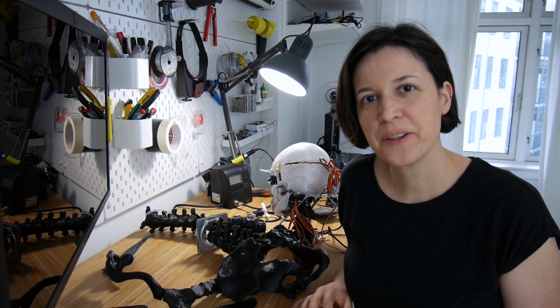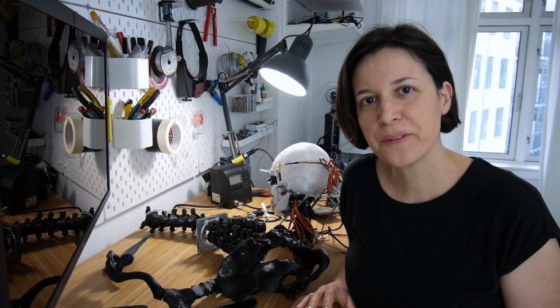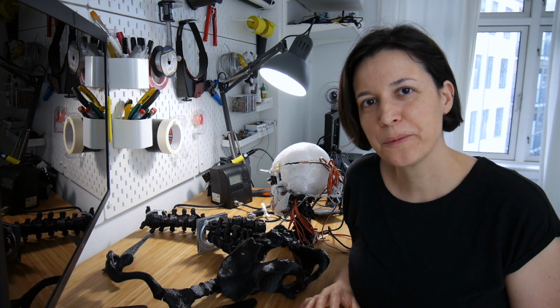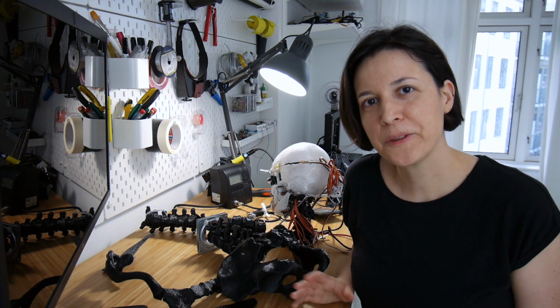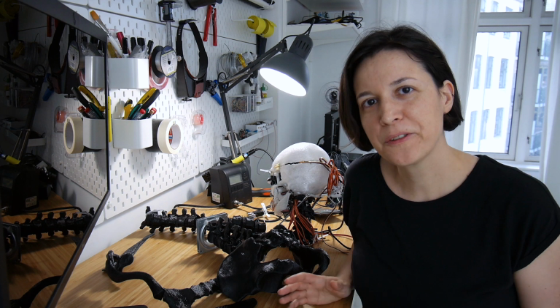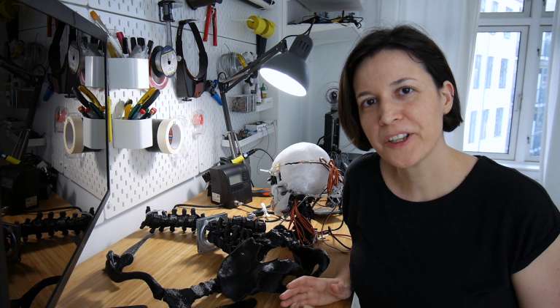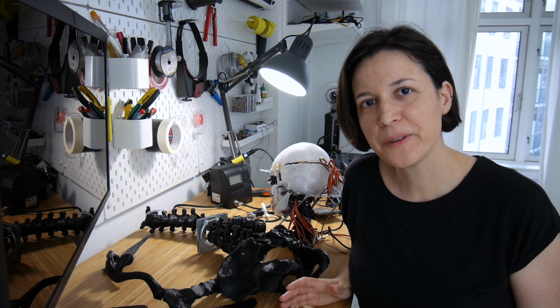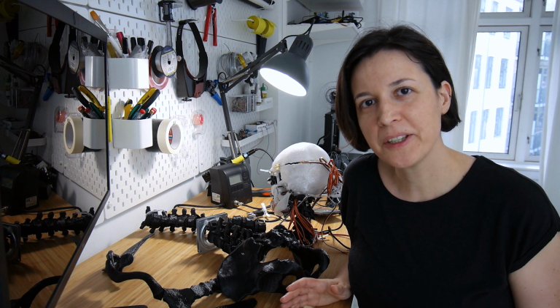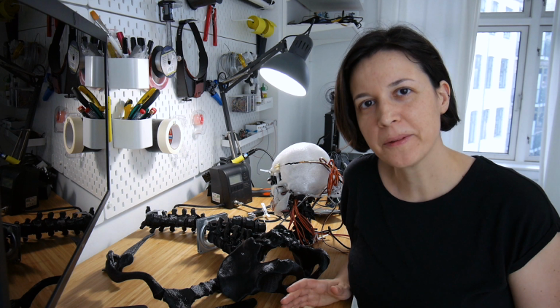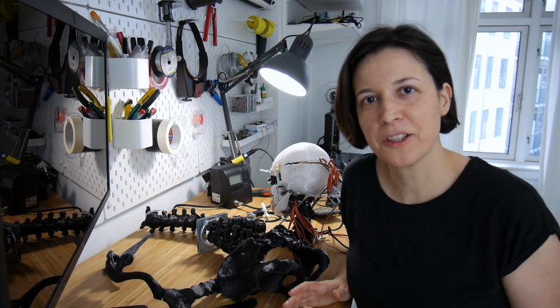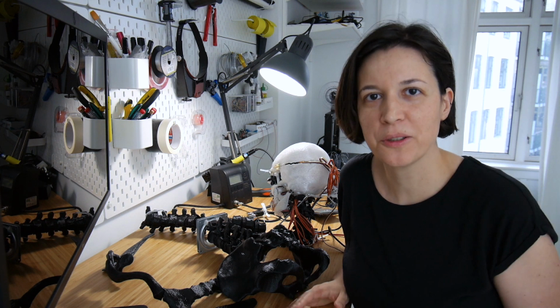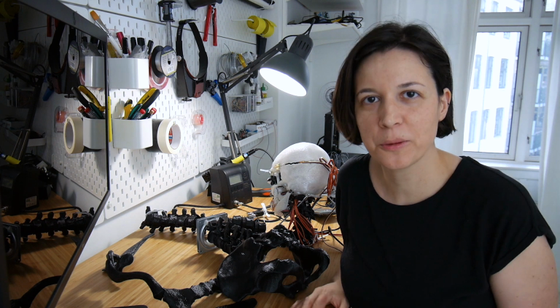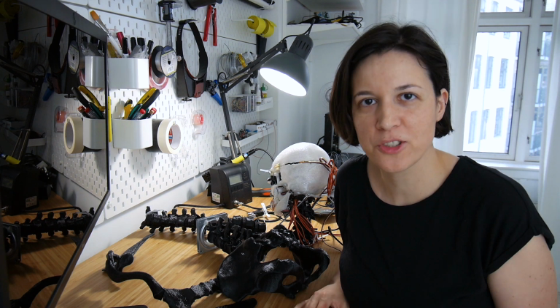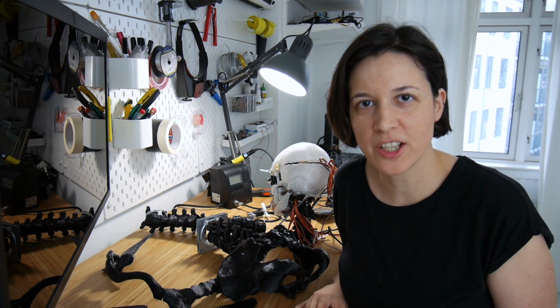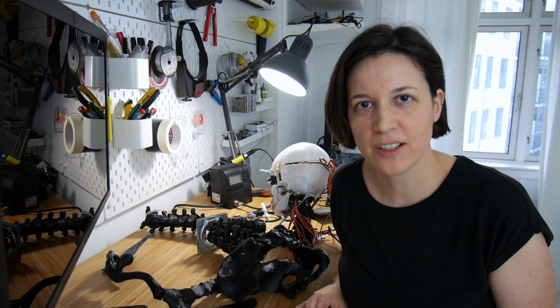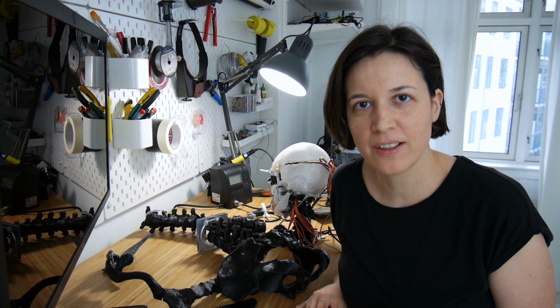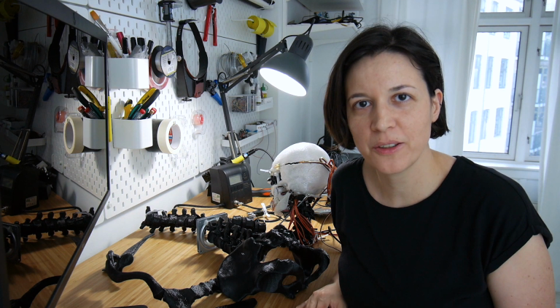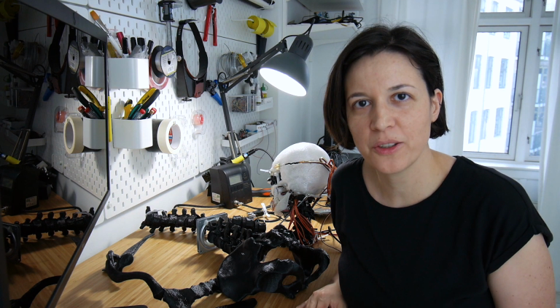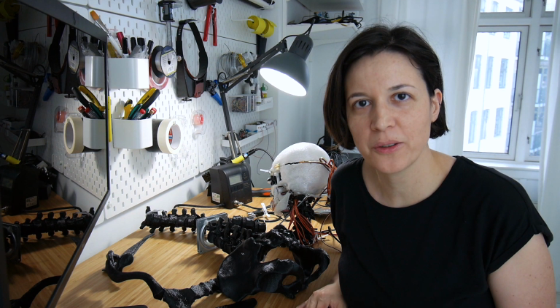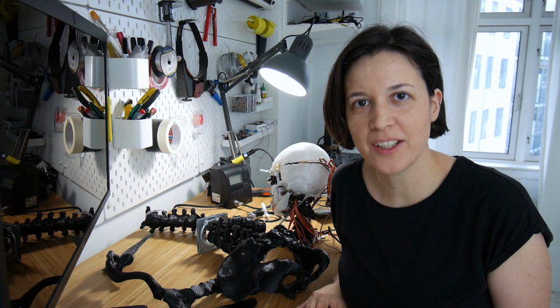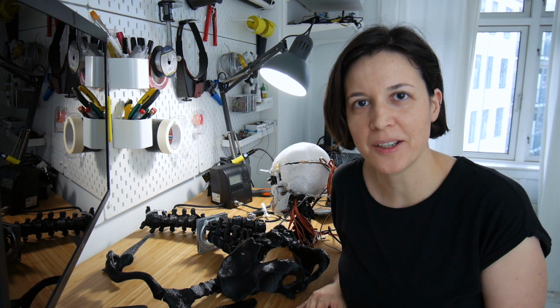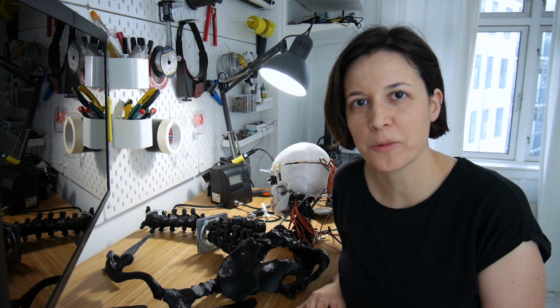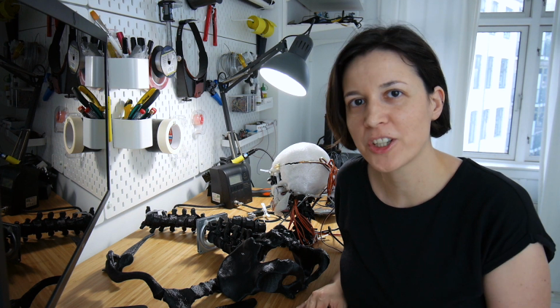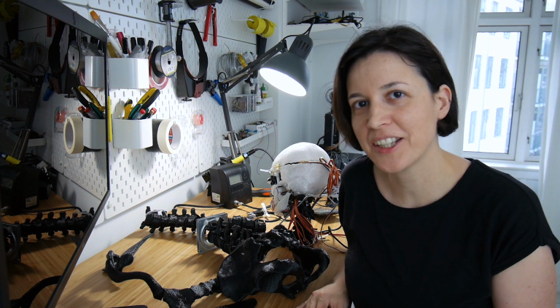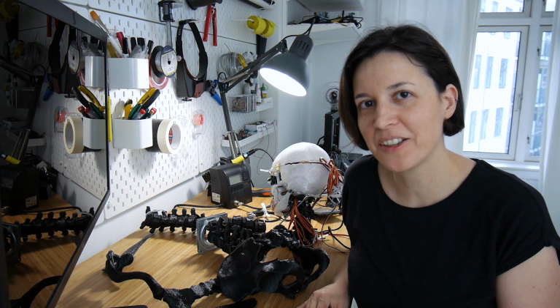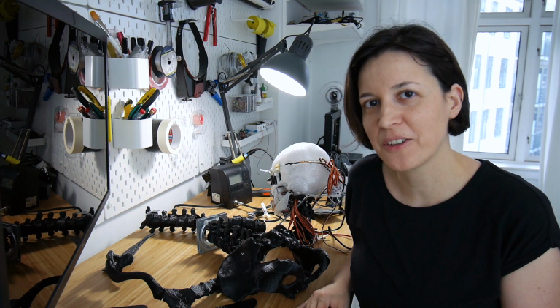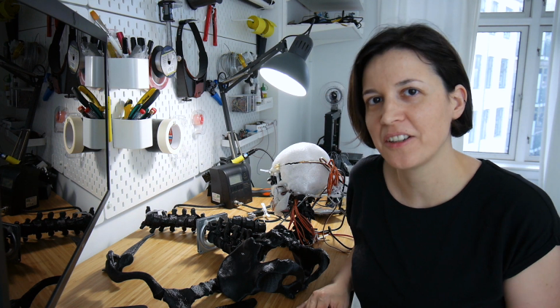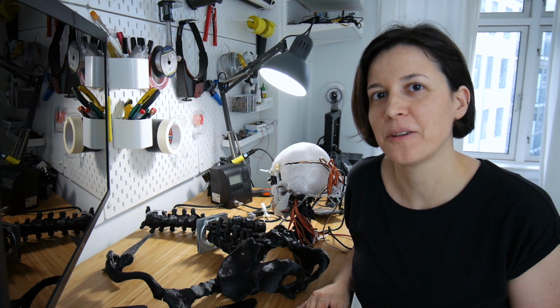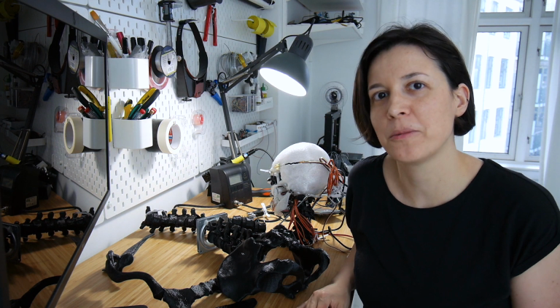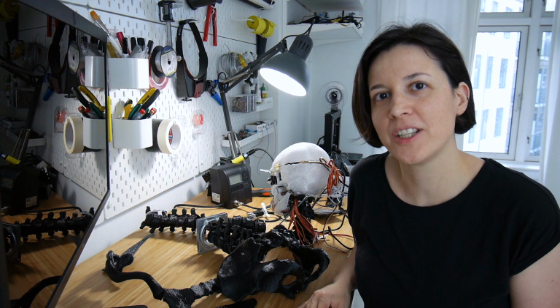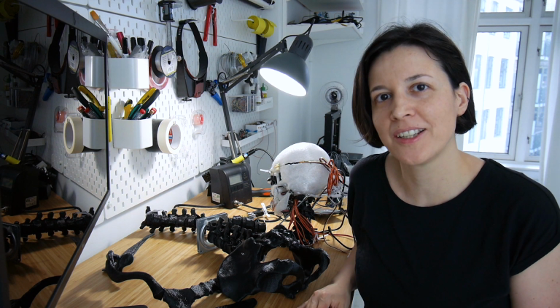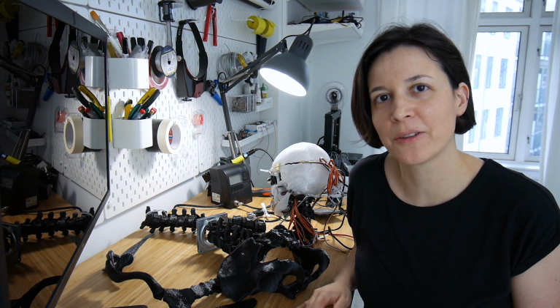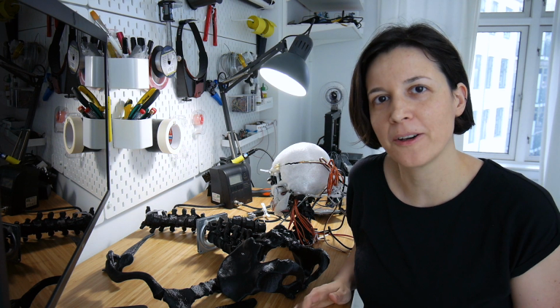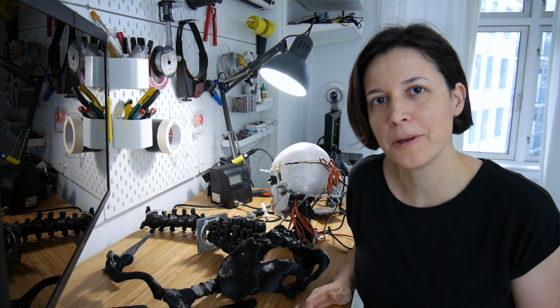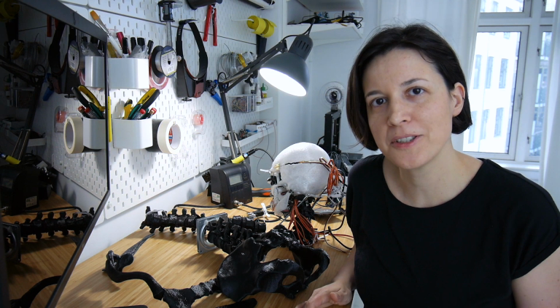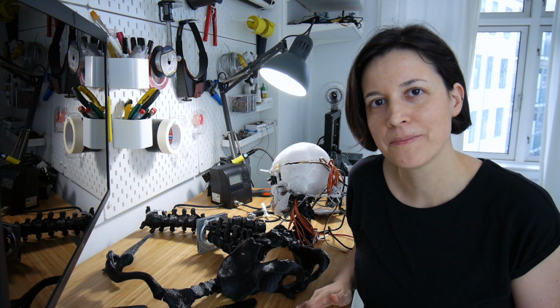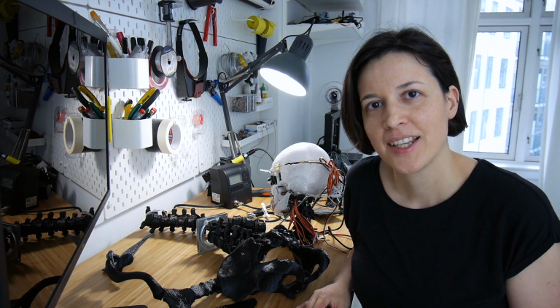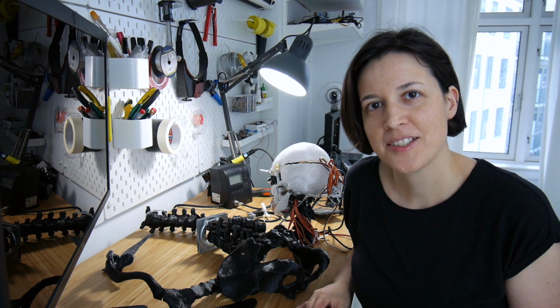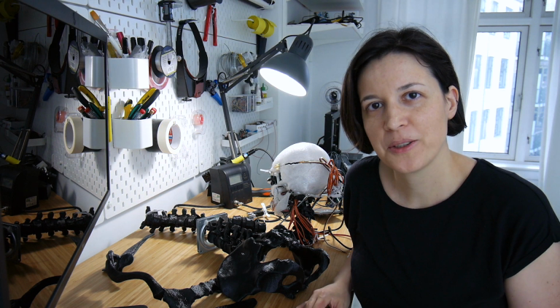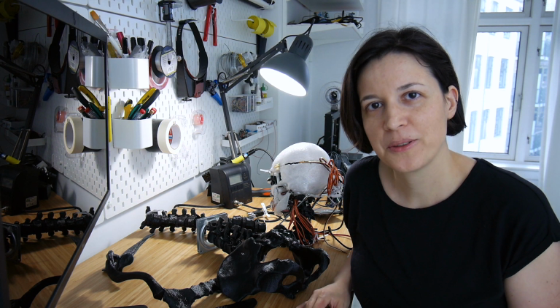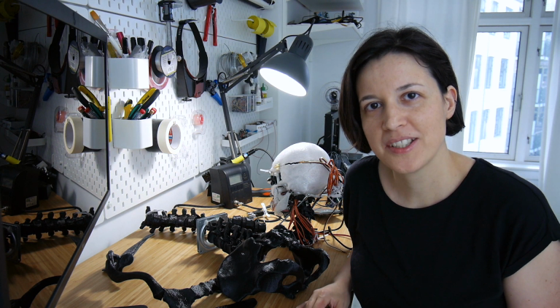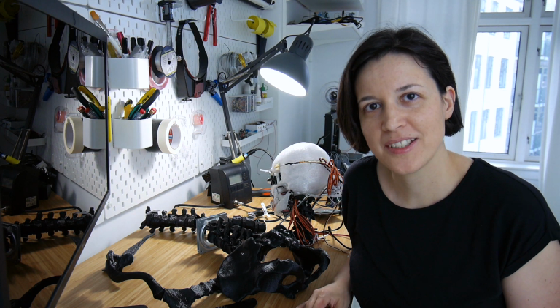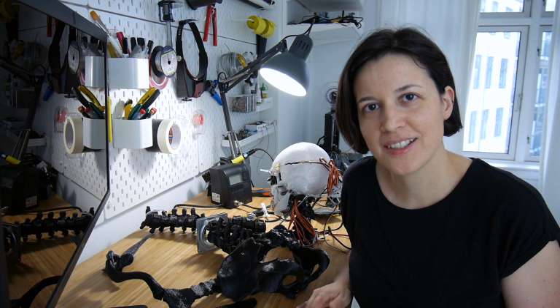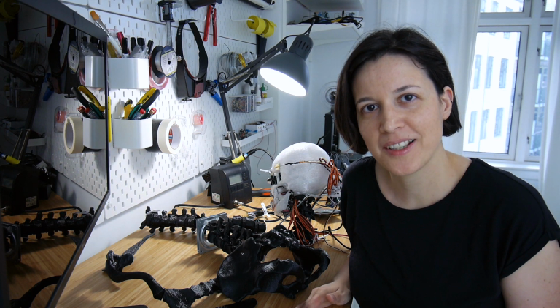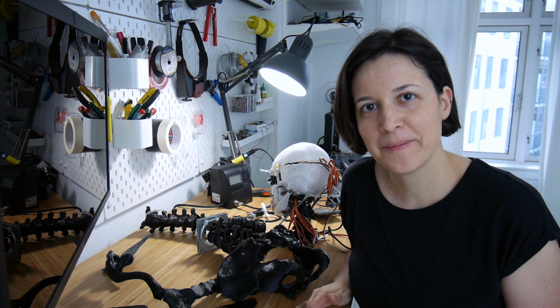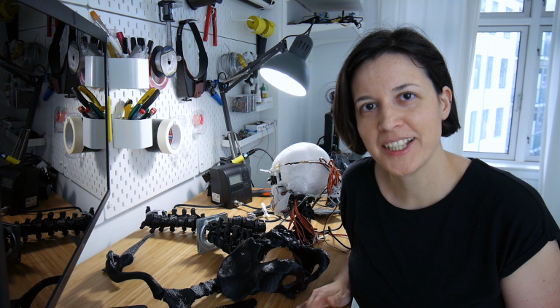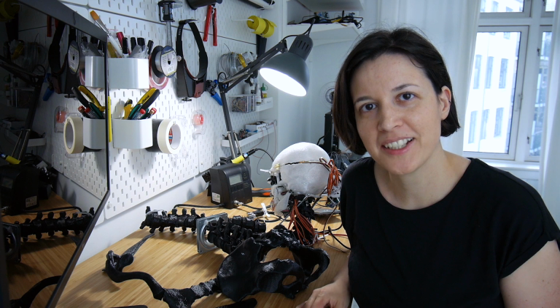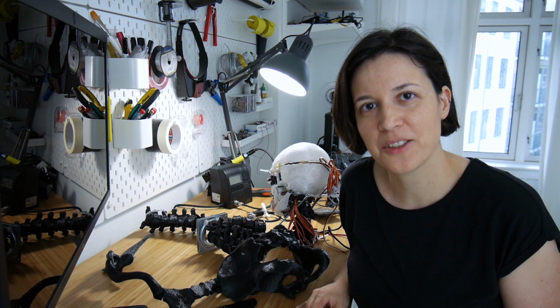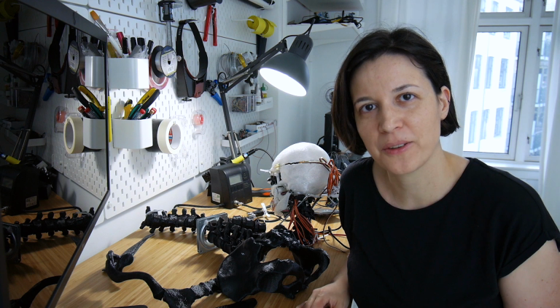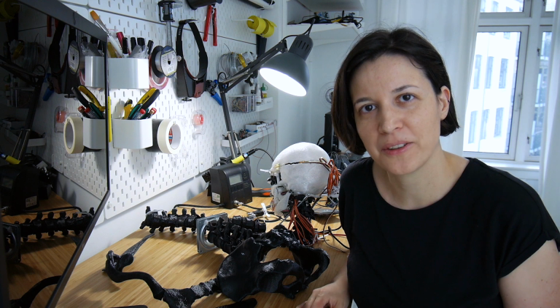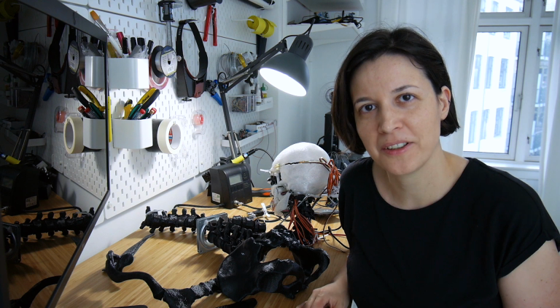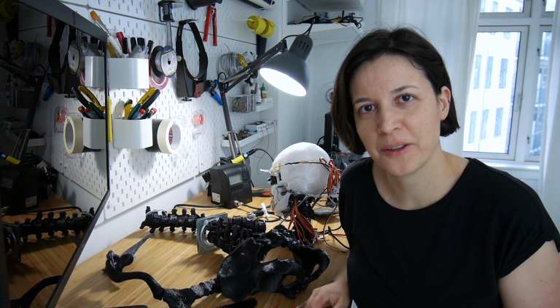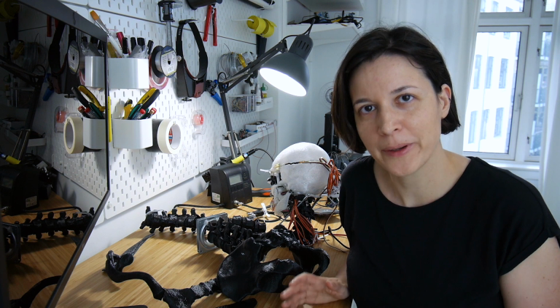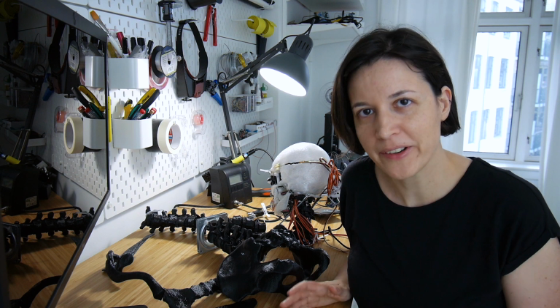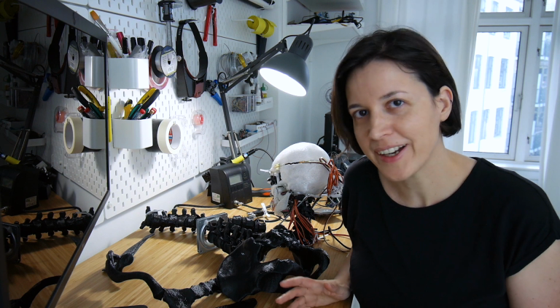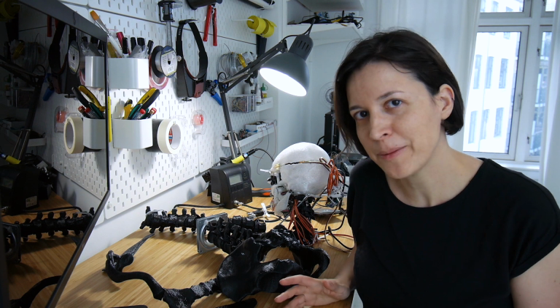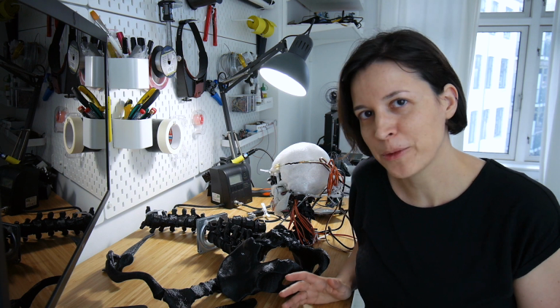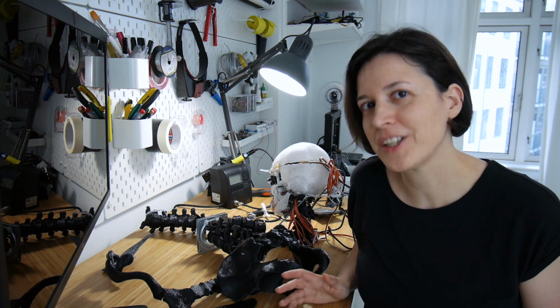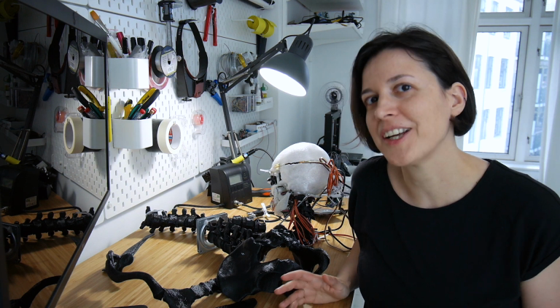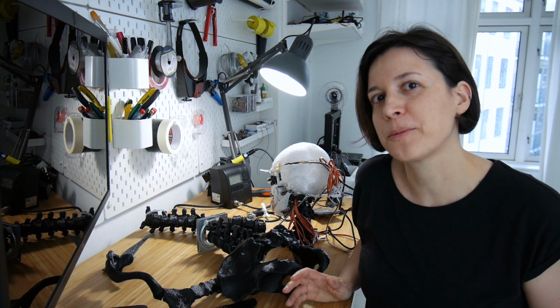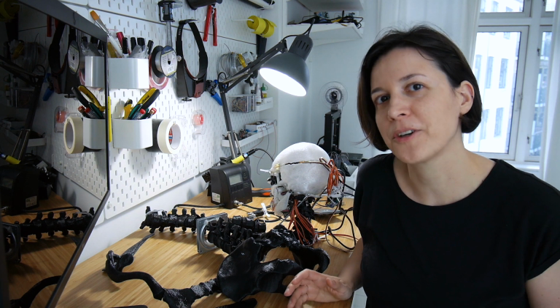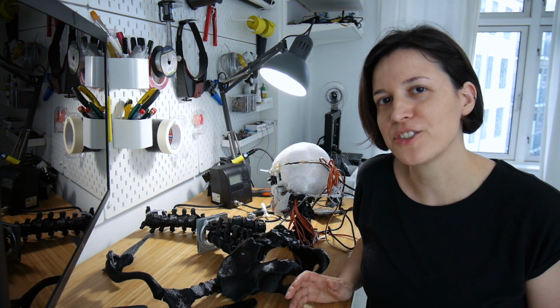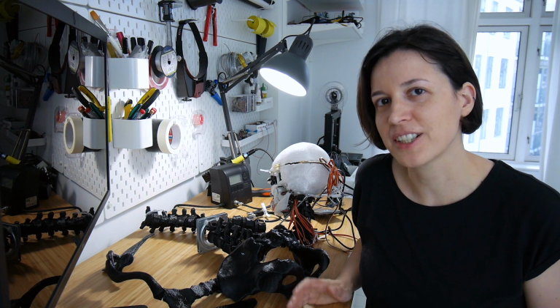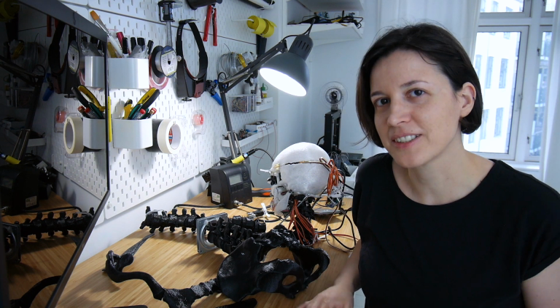If you've been following my YouTube channel, you know that I'm working on building a robot. This is an update on where I am with that project.